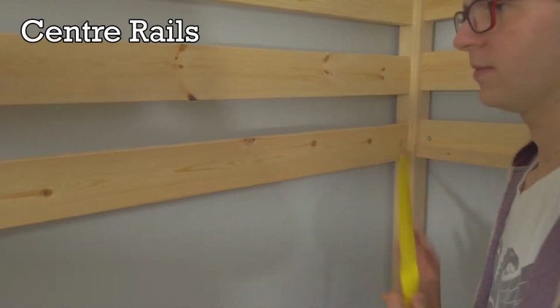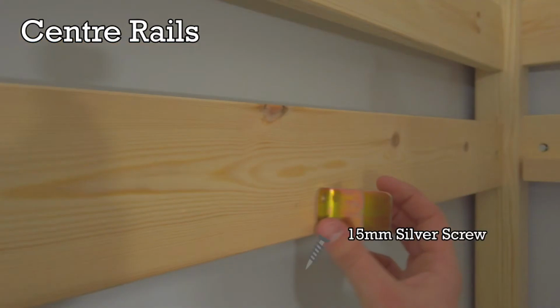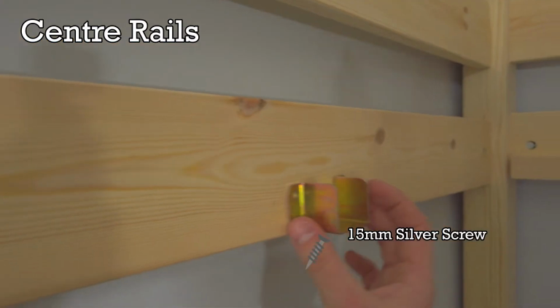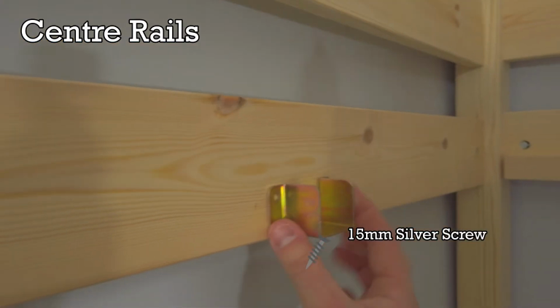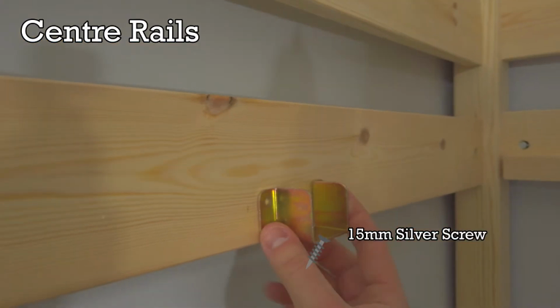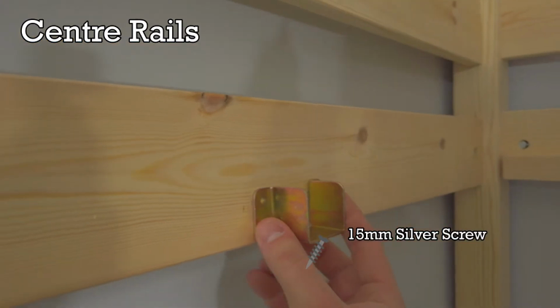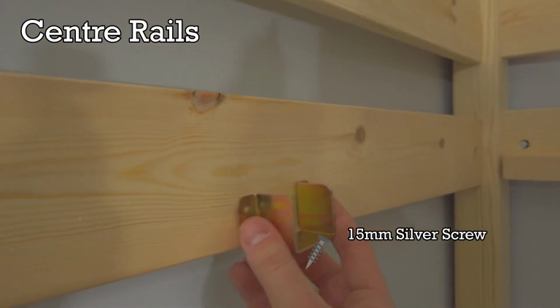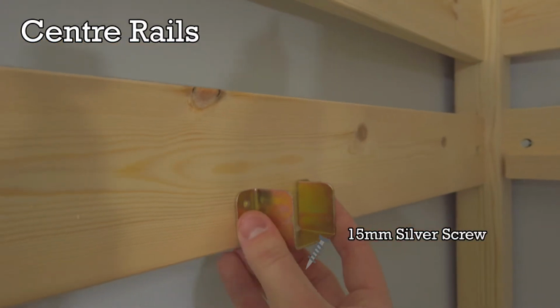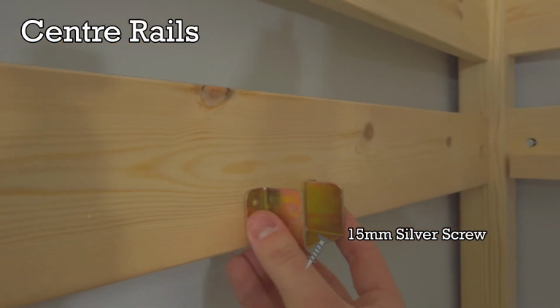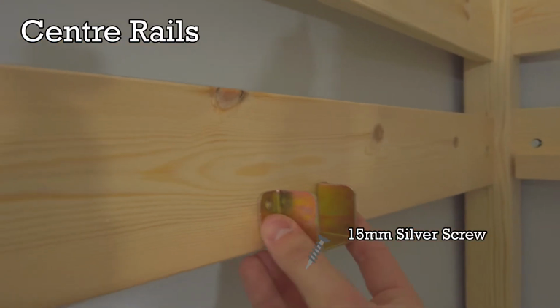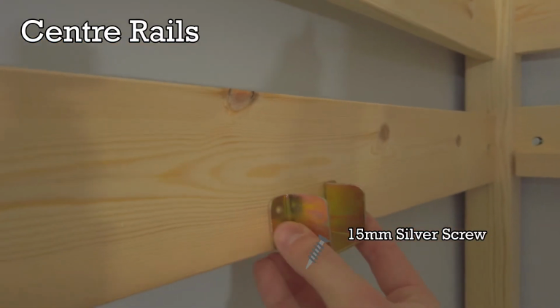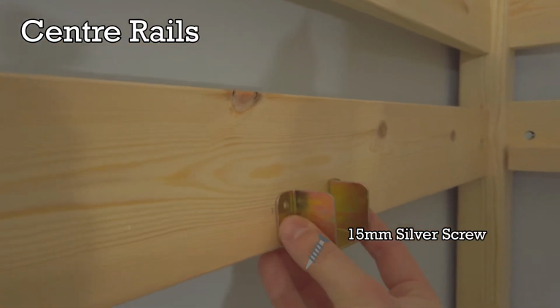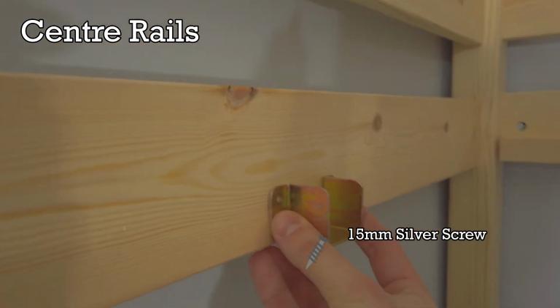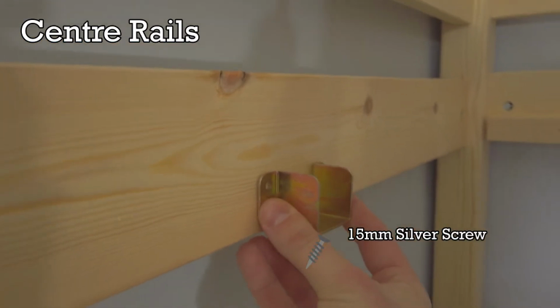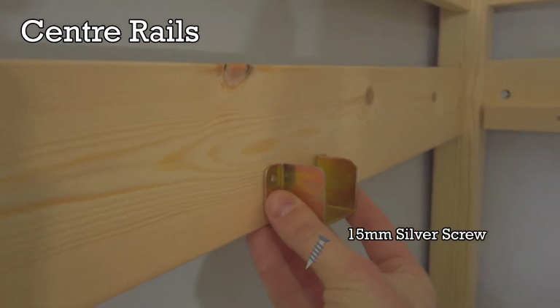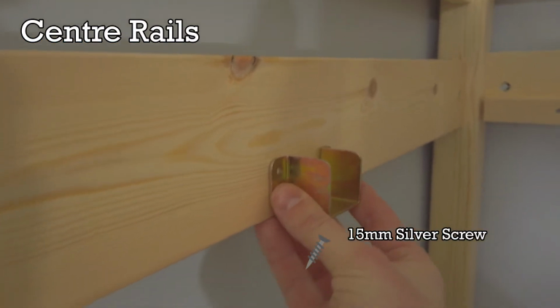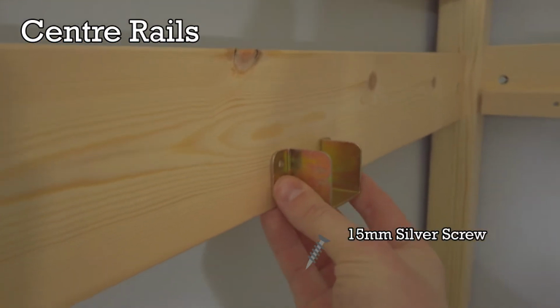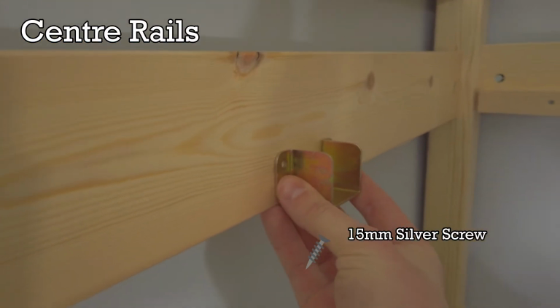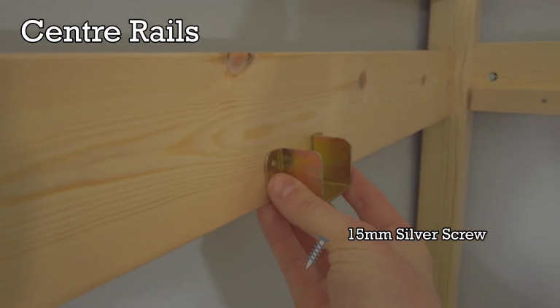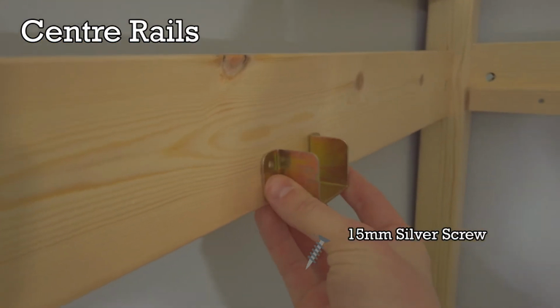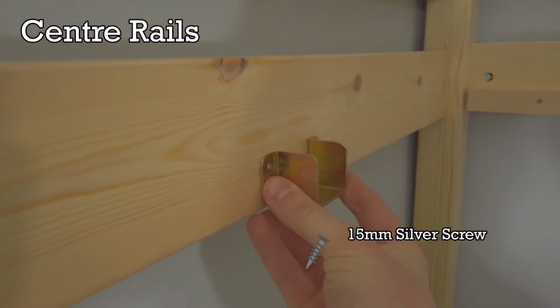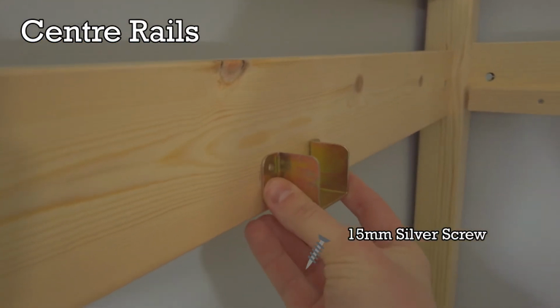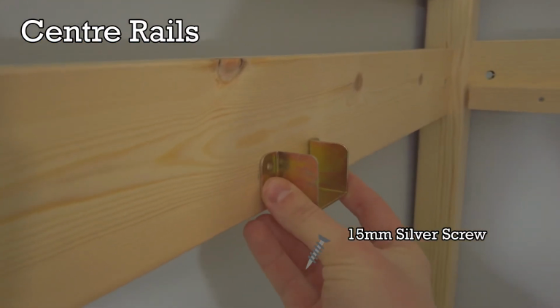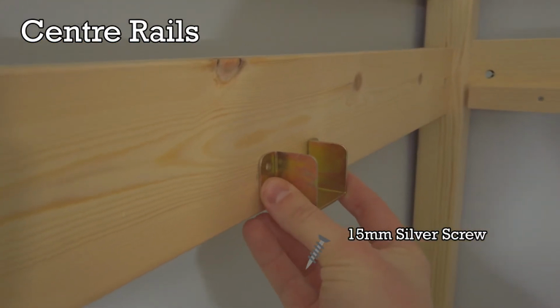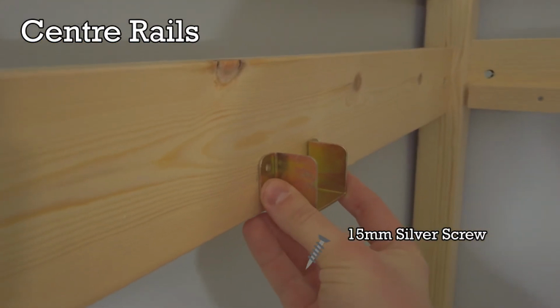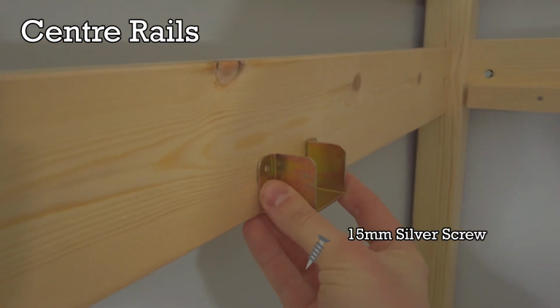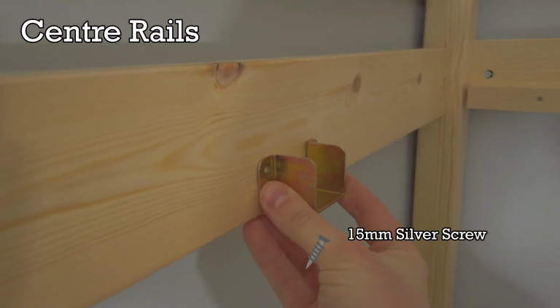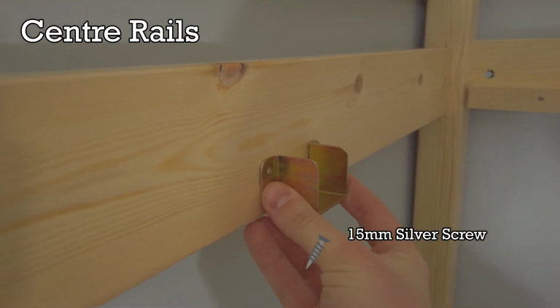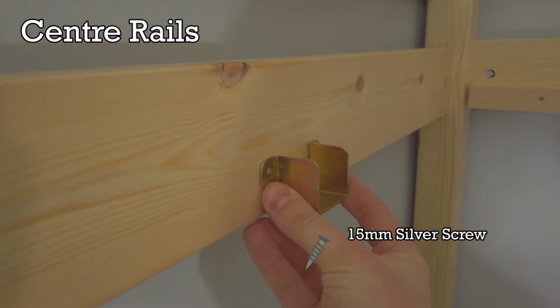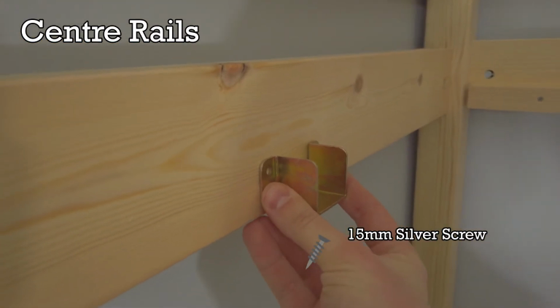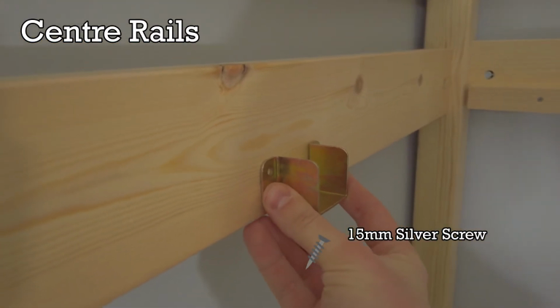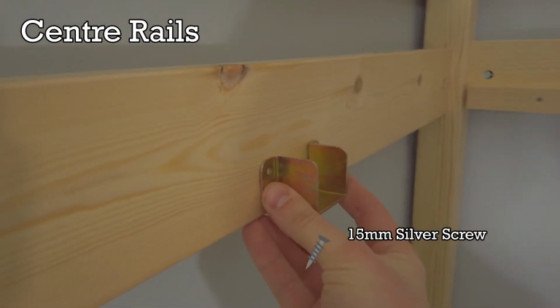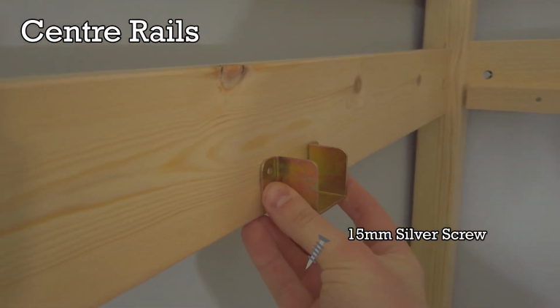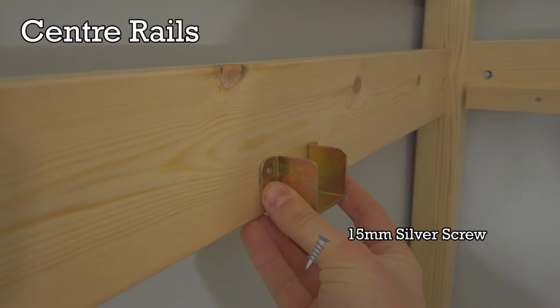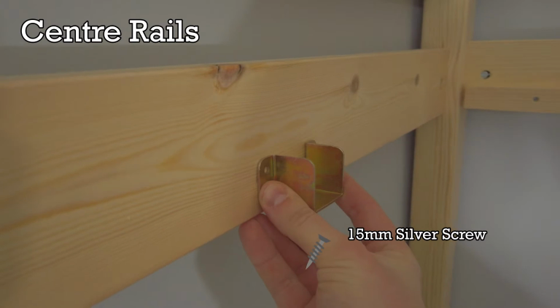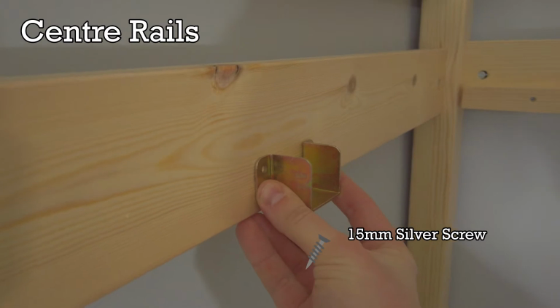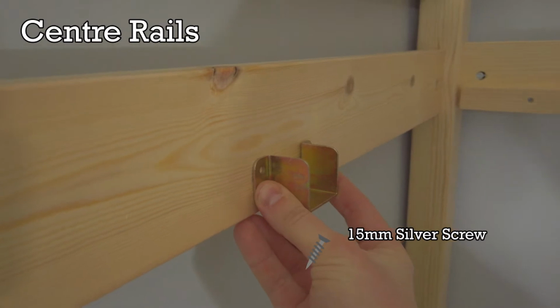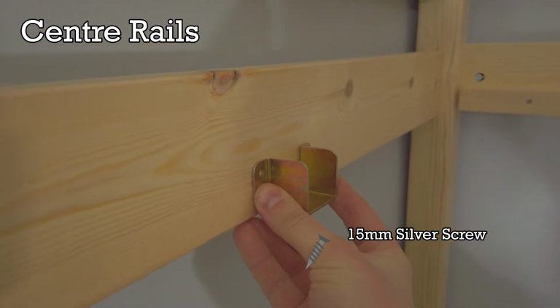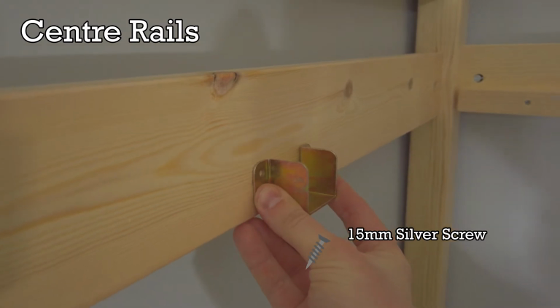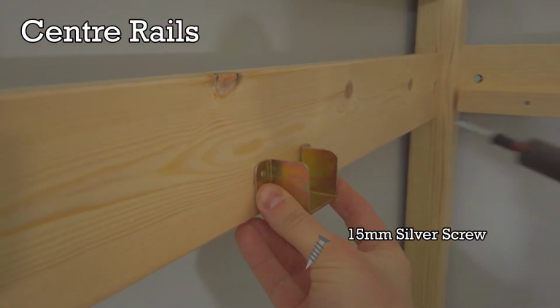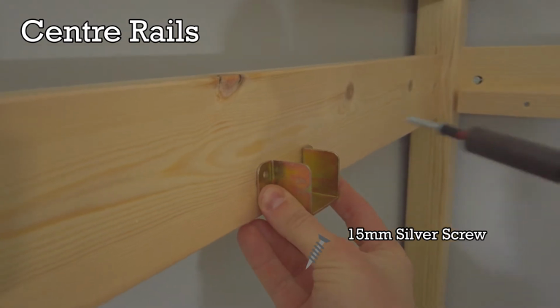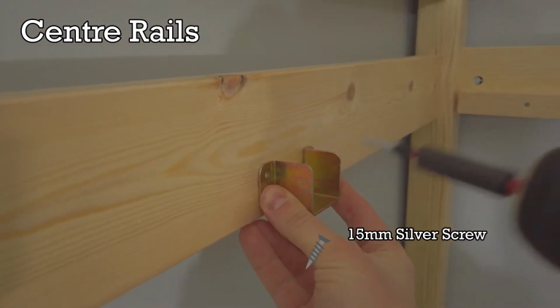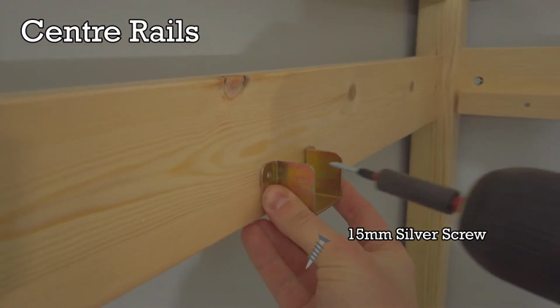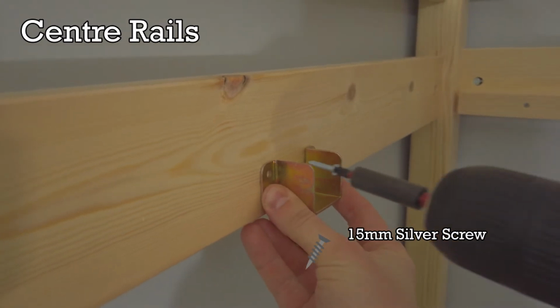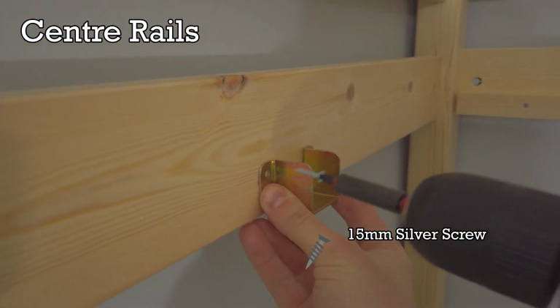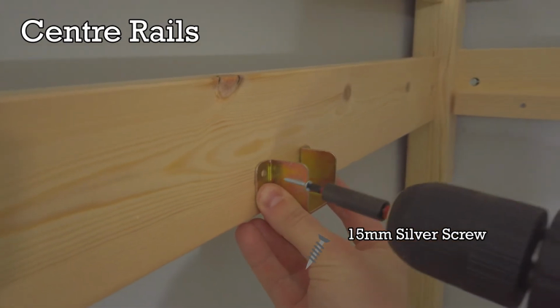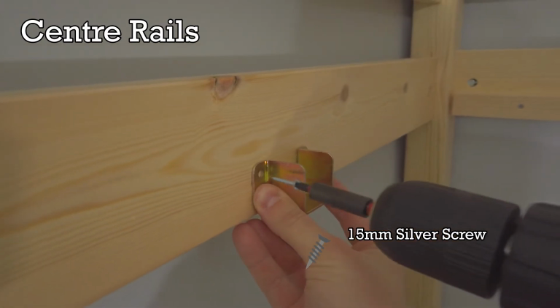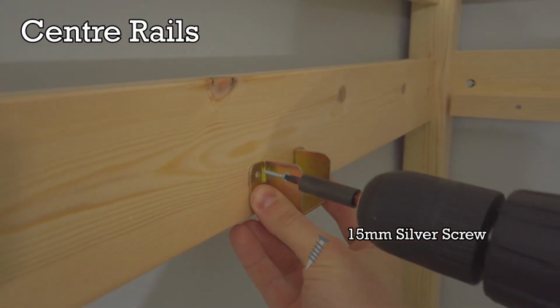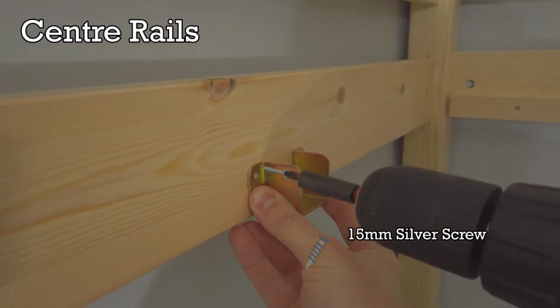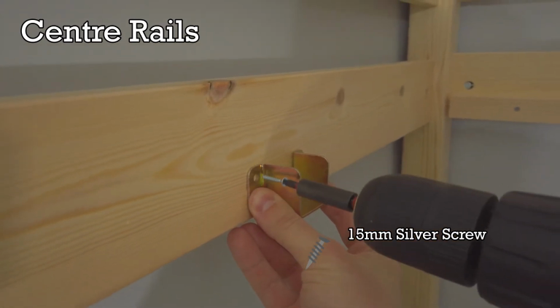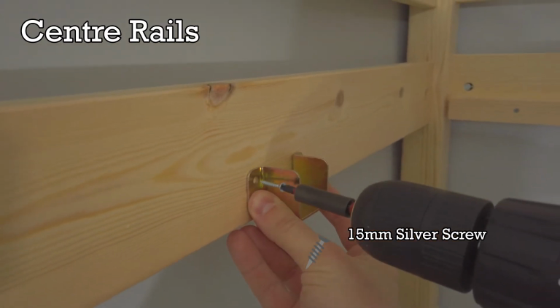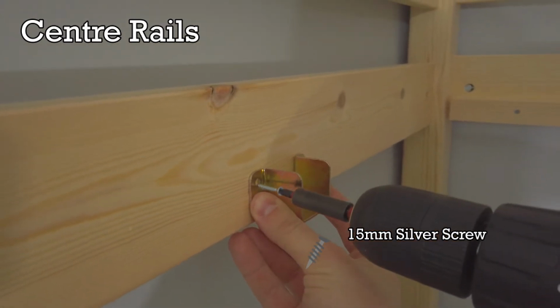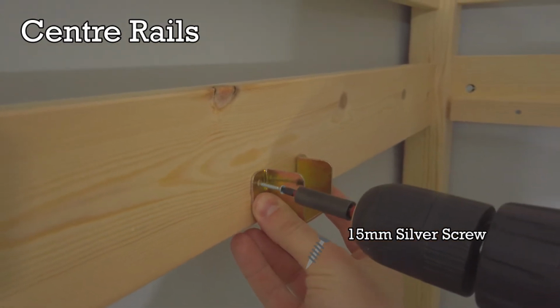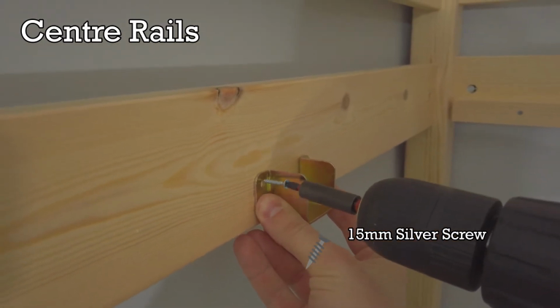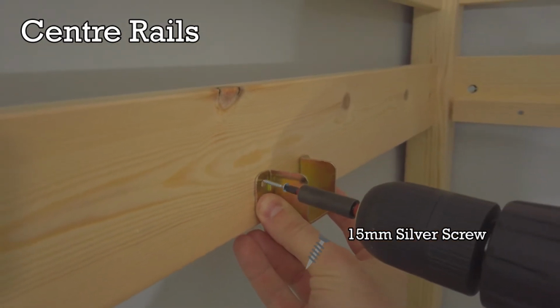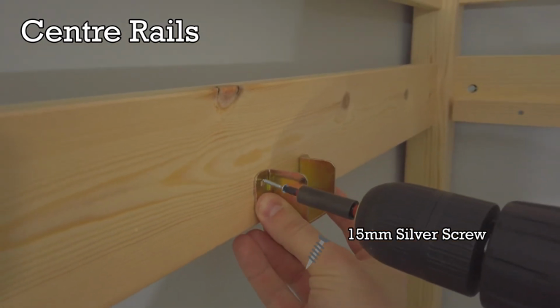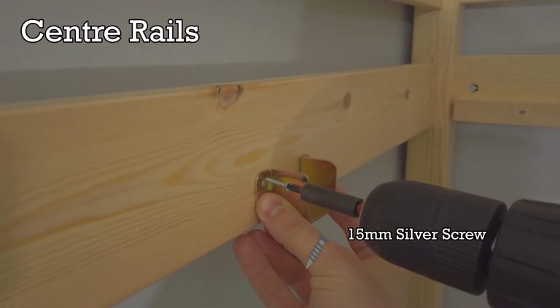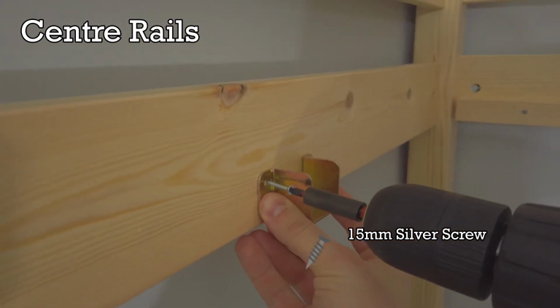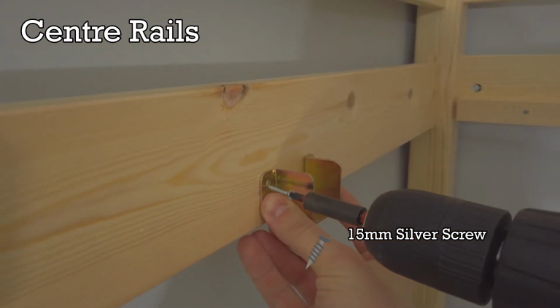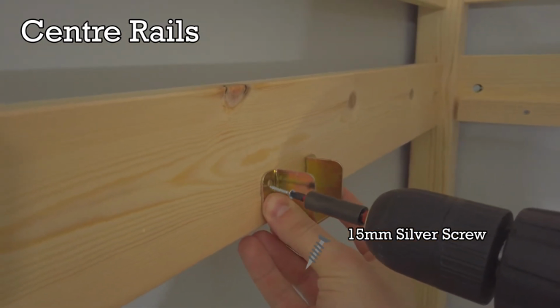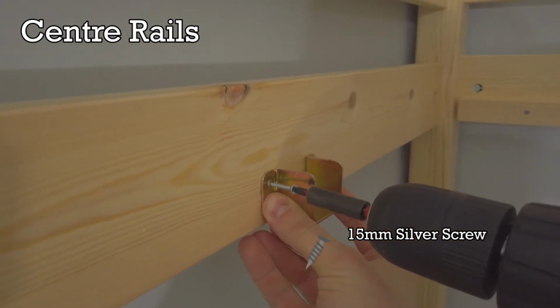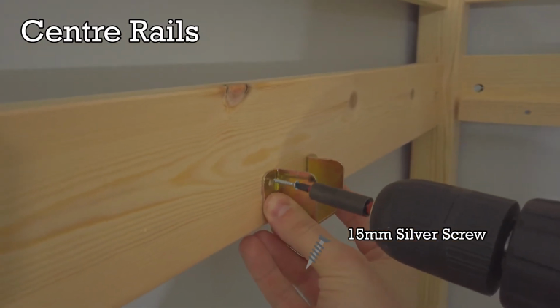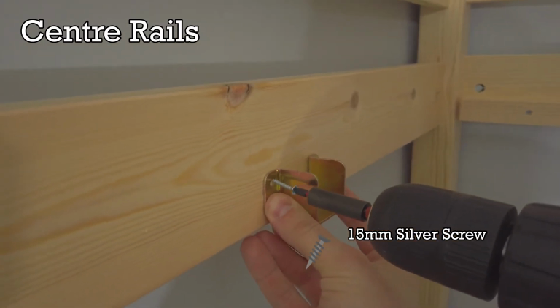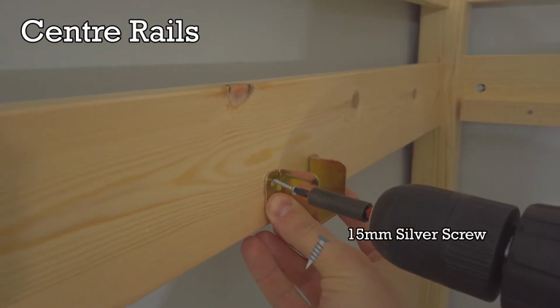Now fit the gold brackets to the markings using the 15mm silver screws. The bottom of the gold bracket should line up flush with the bottom of the wood.